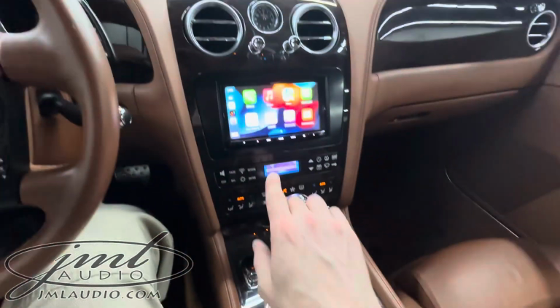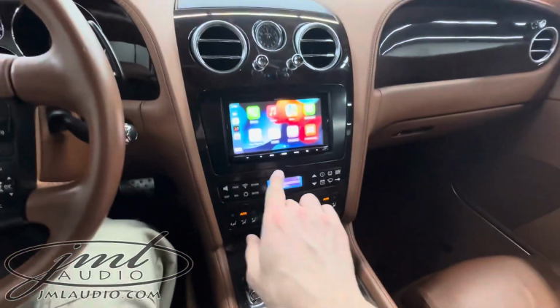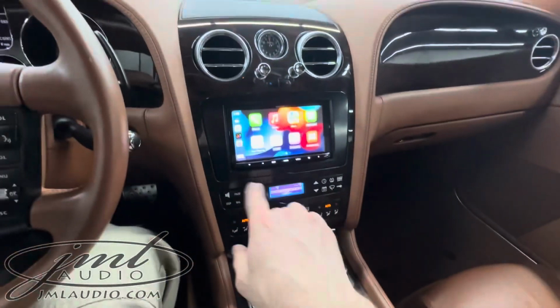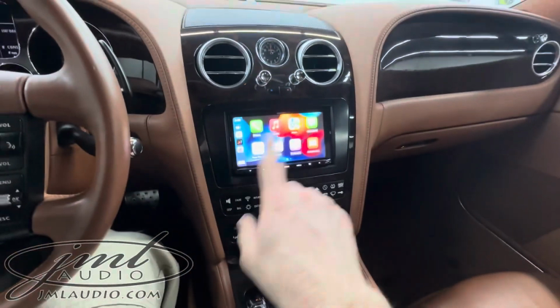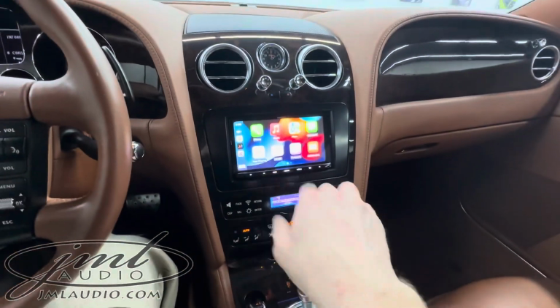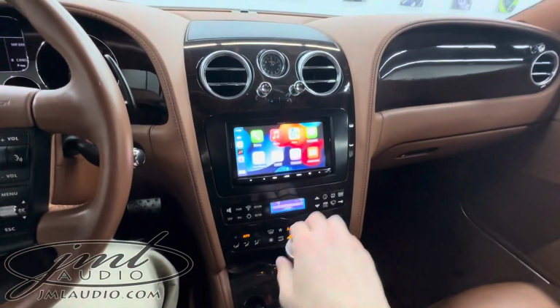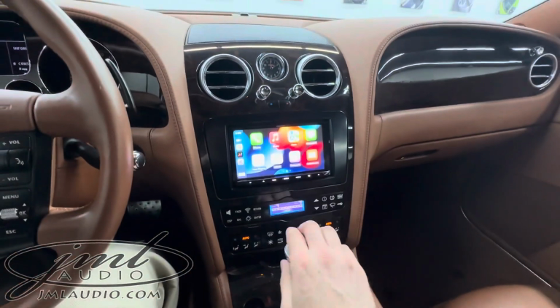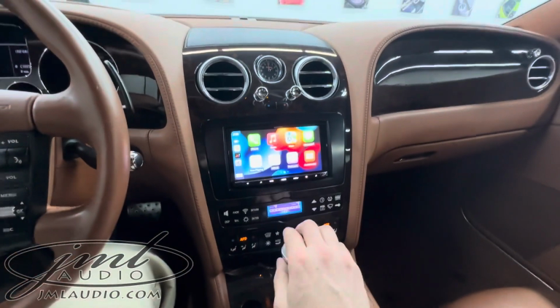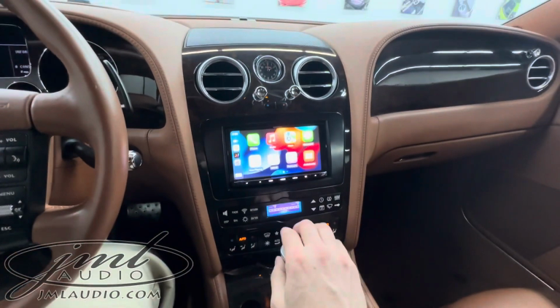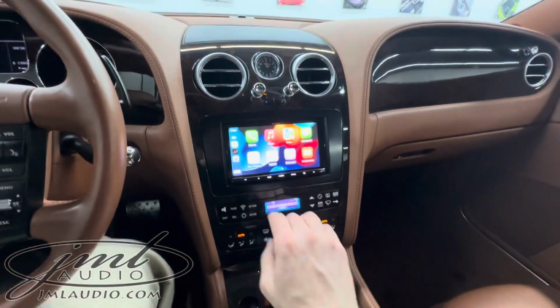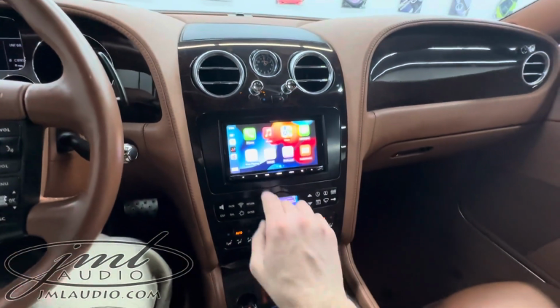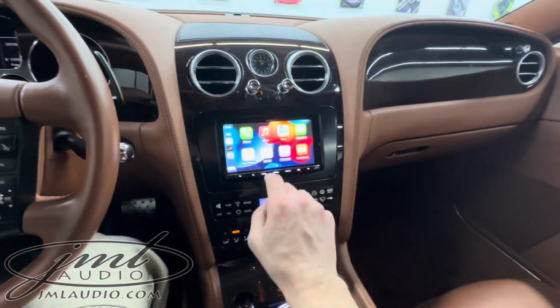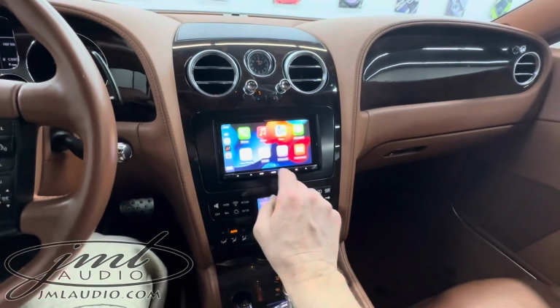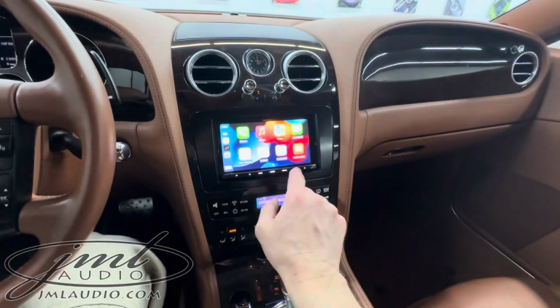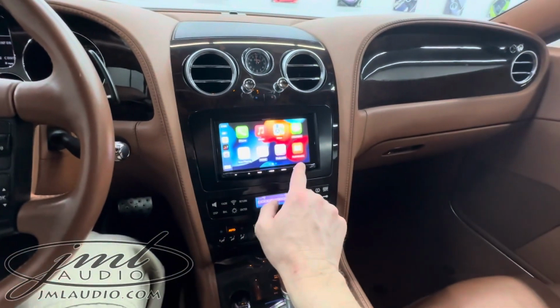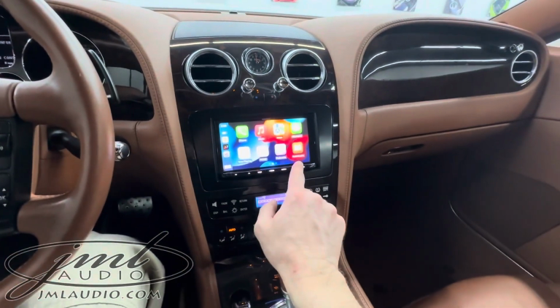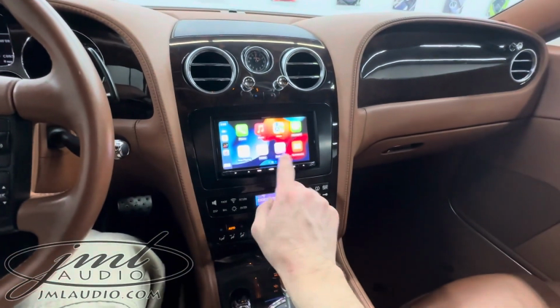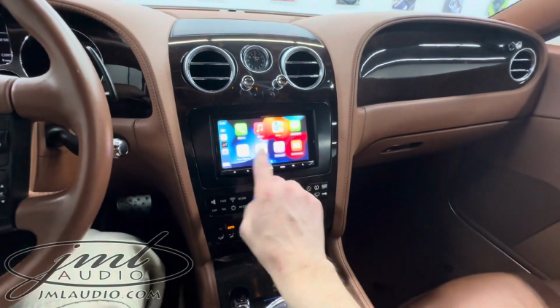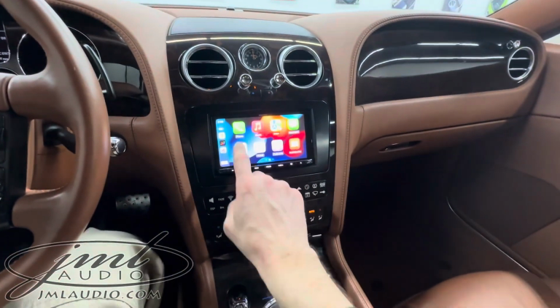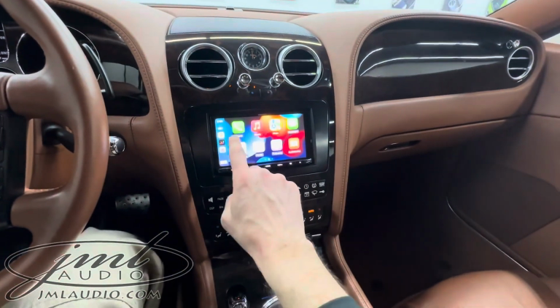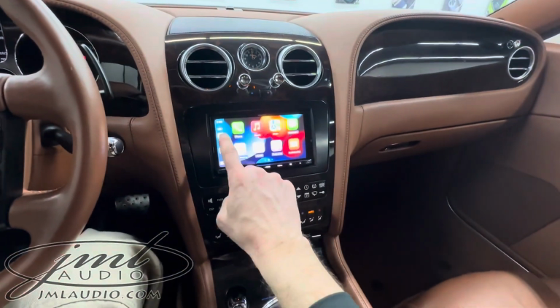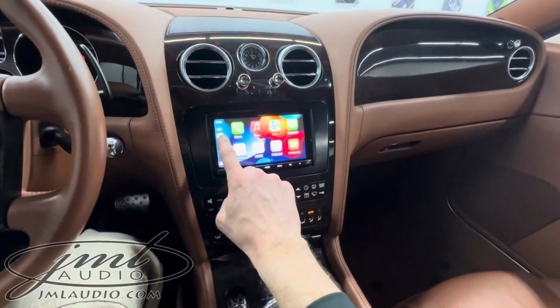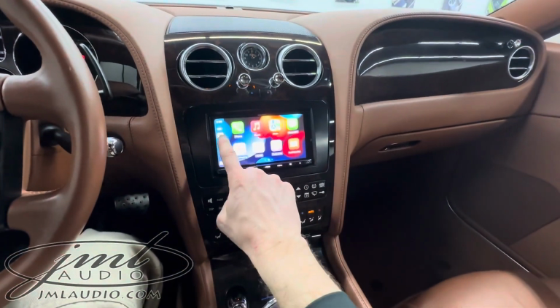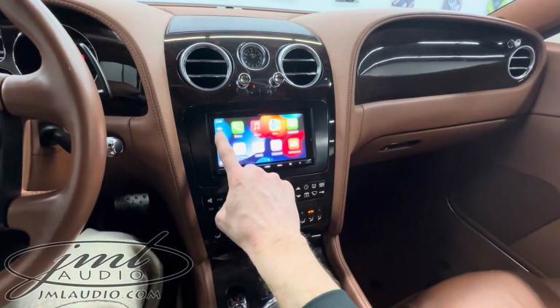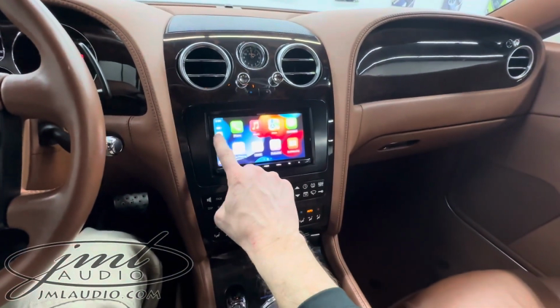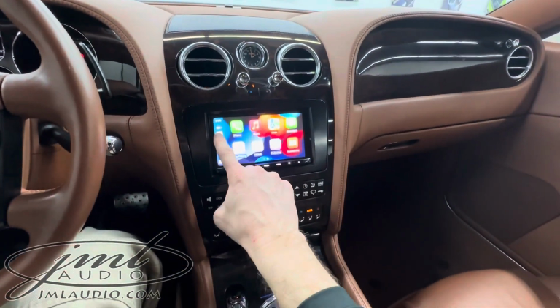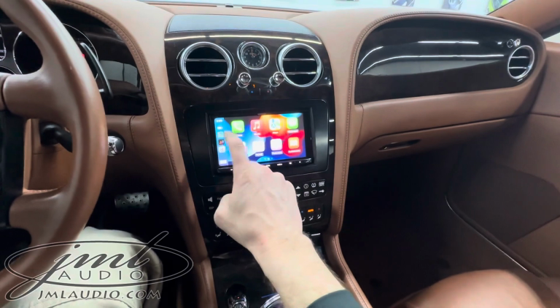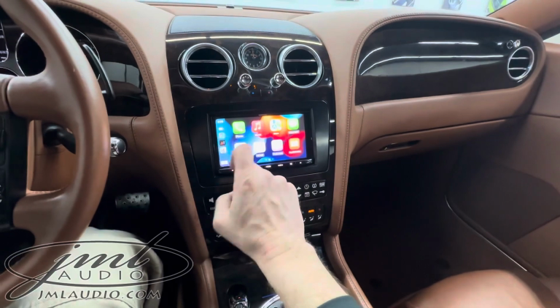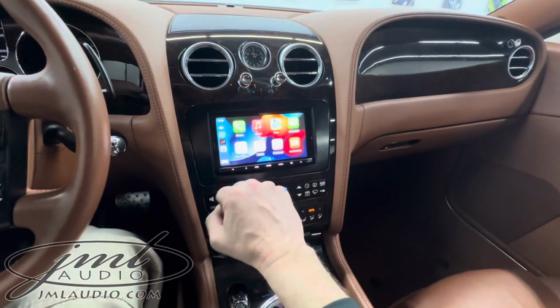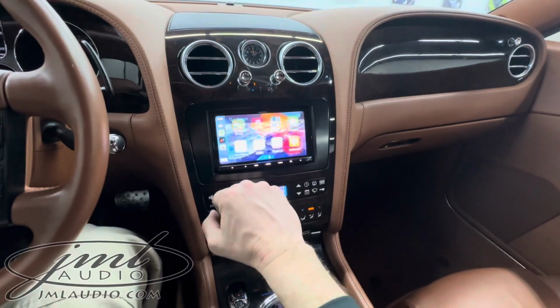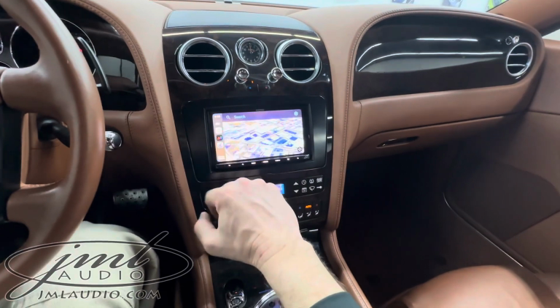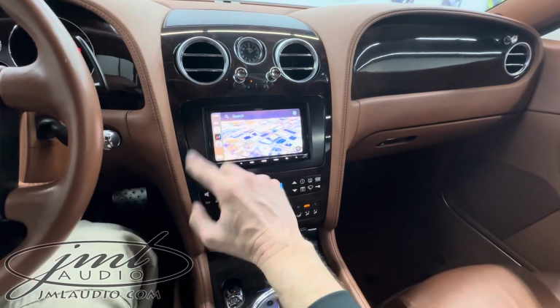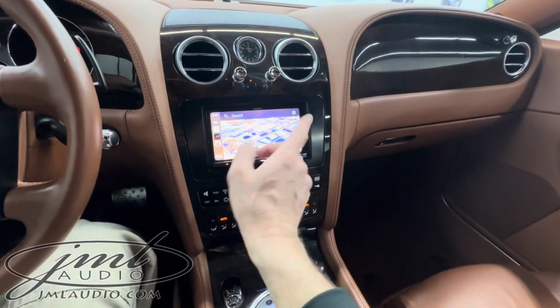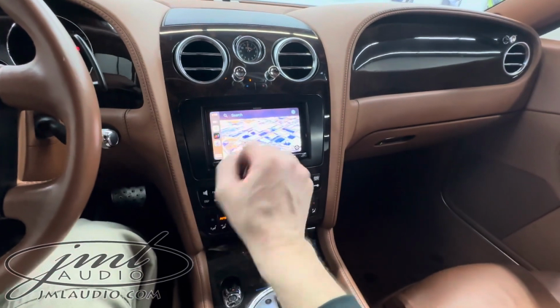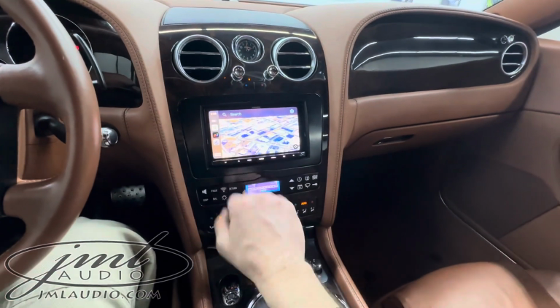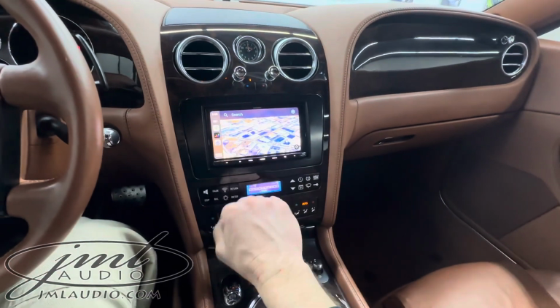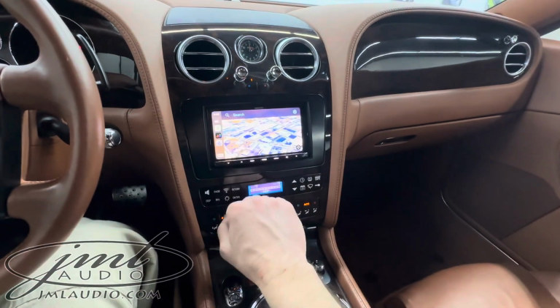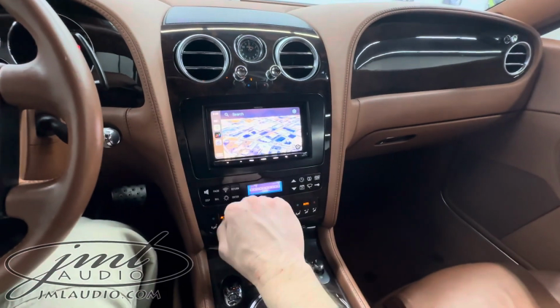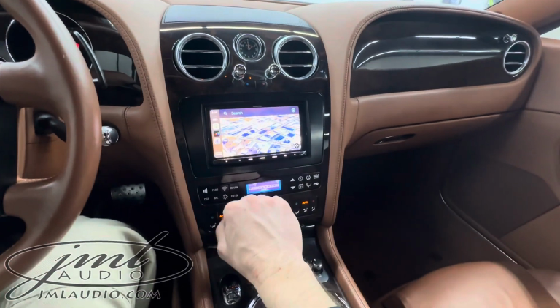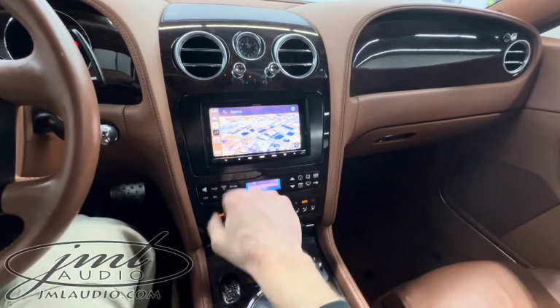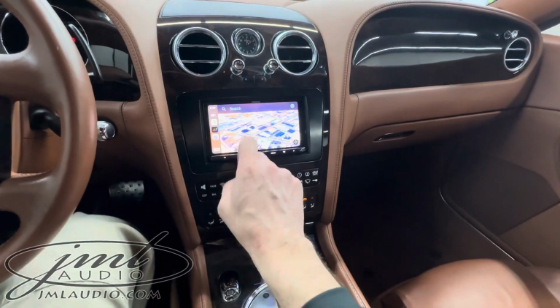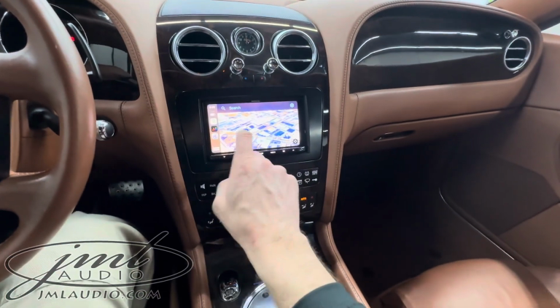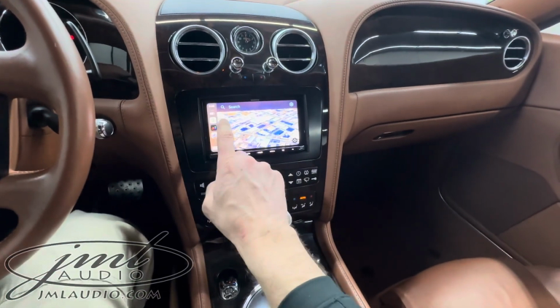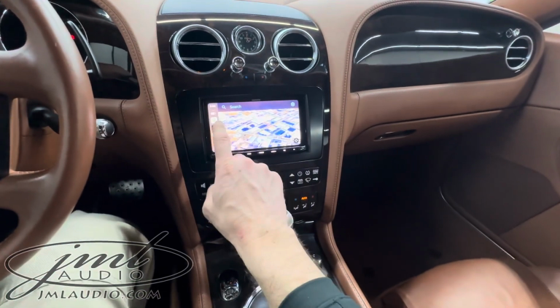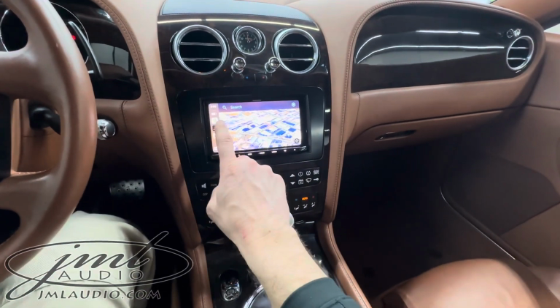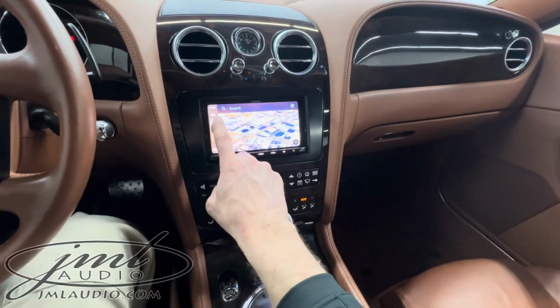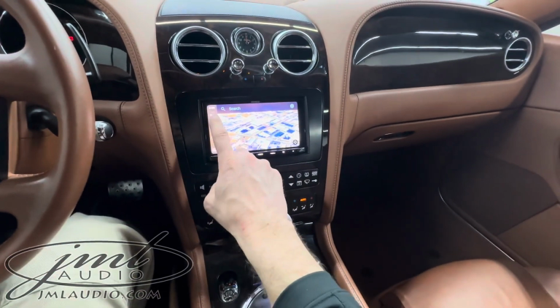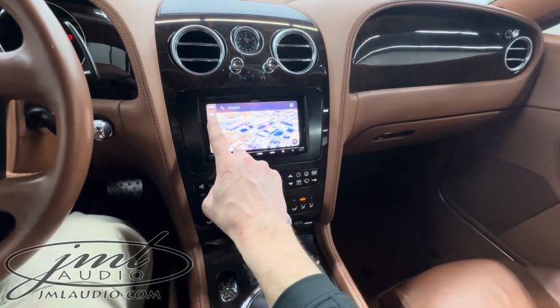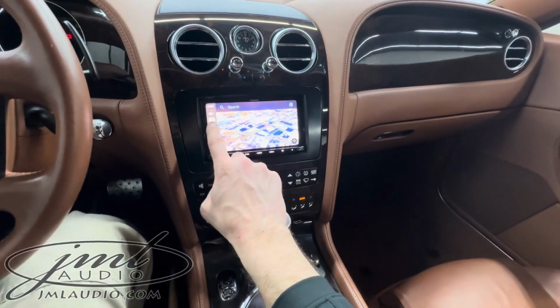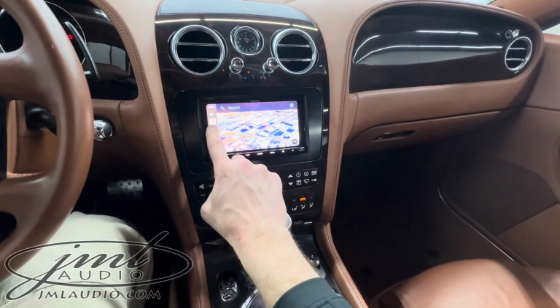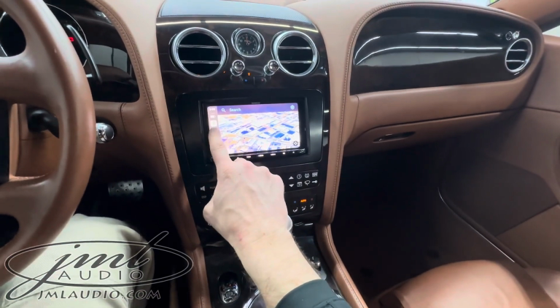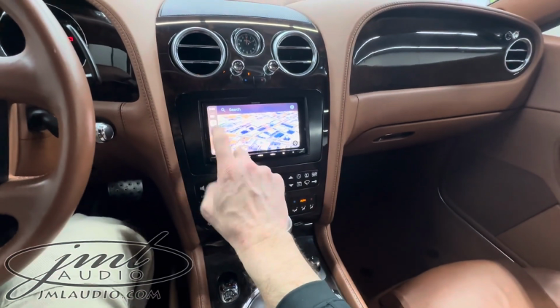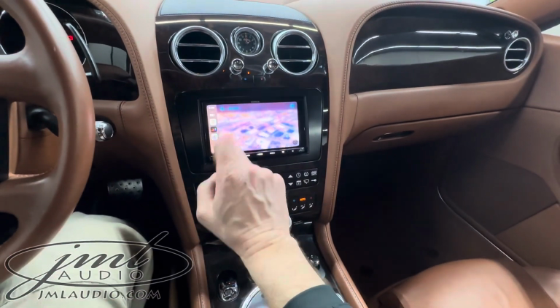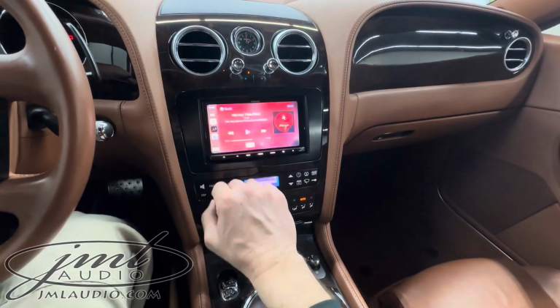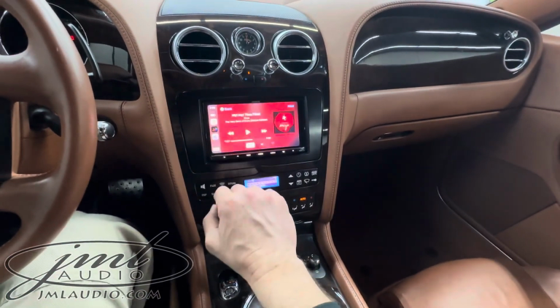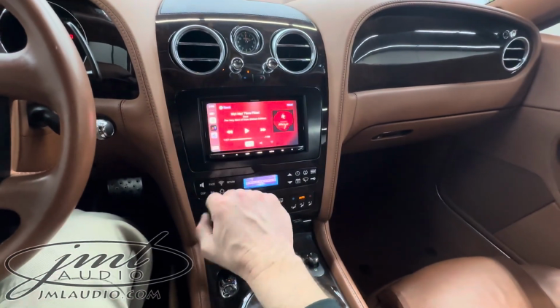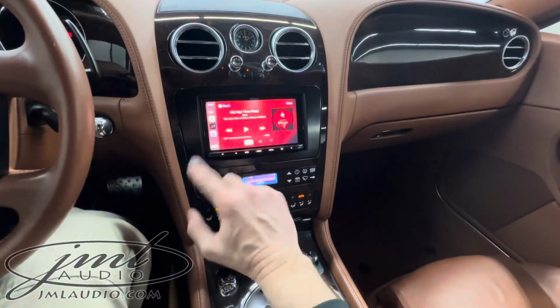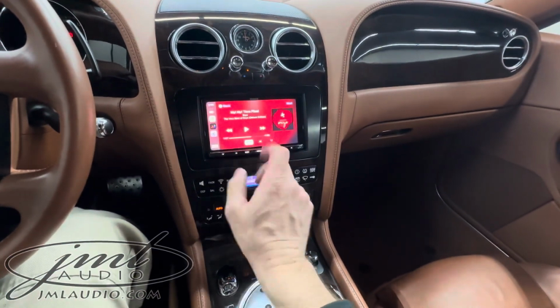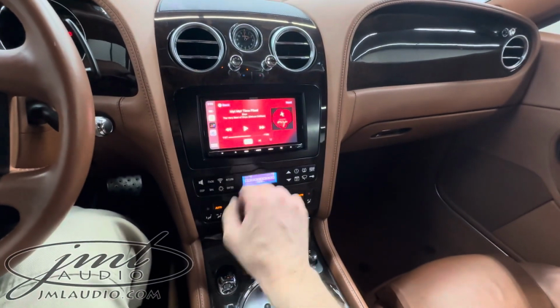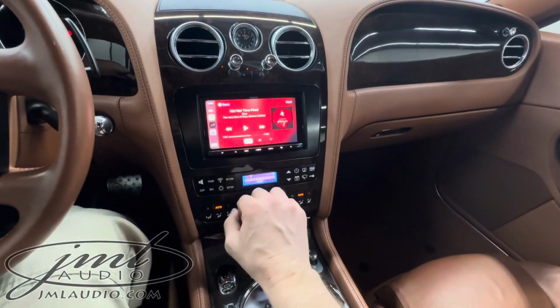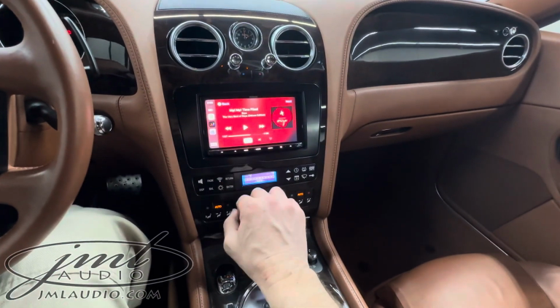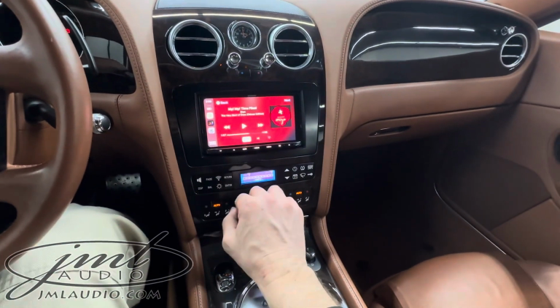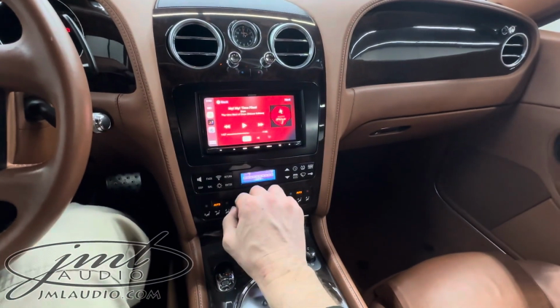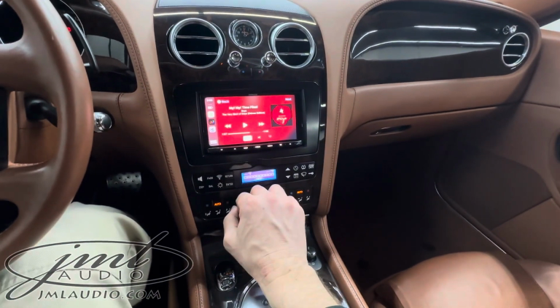Our media source supports Apple CarPlay, which is both wired and wireless, as well as Android Auto support.